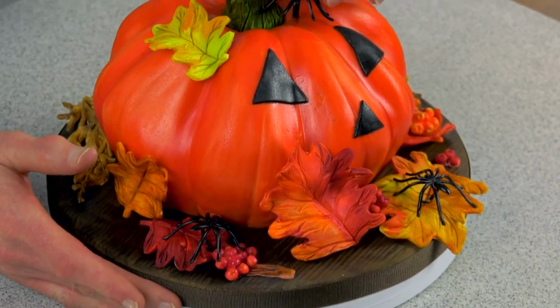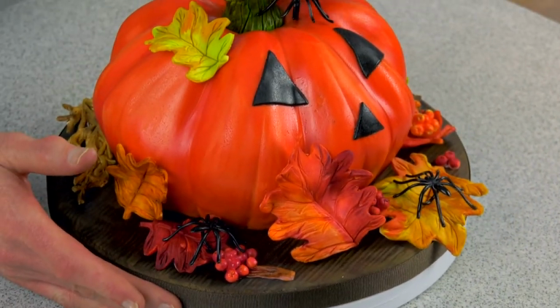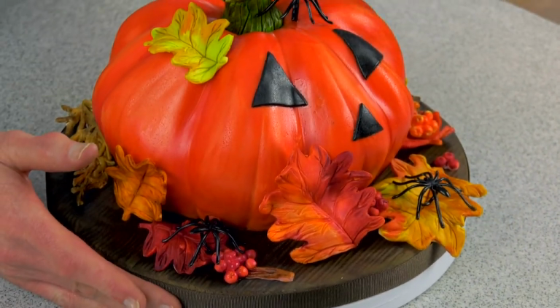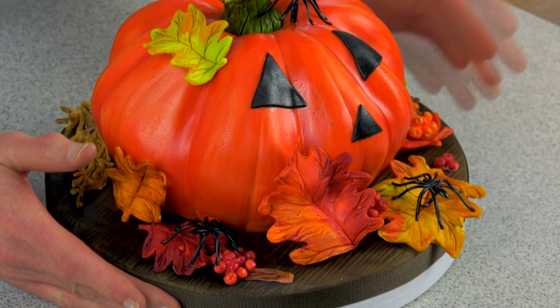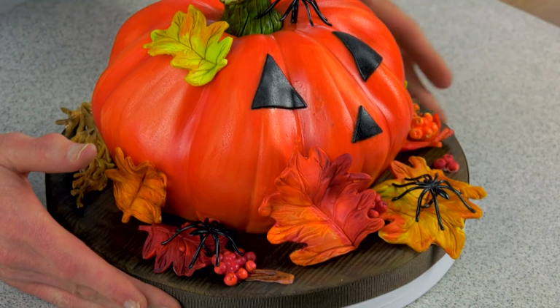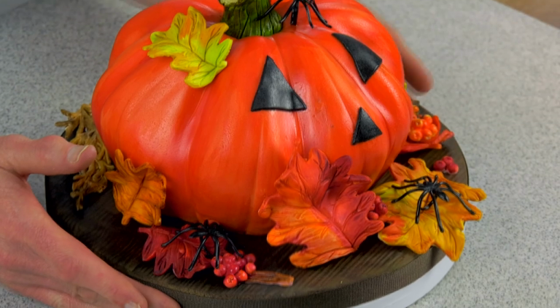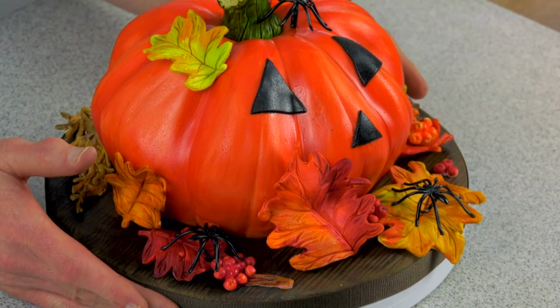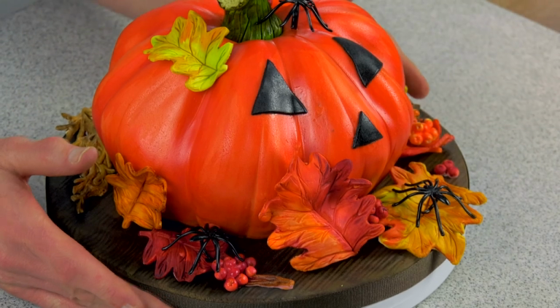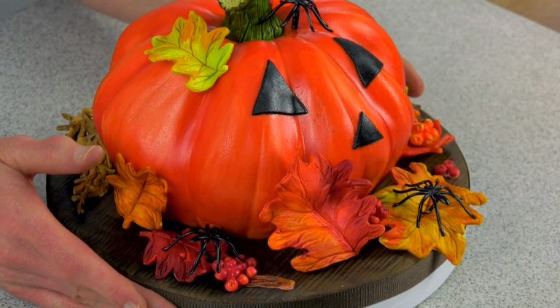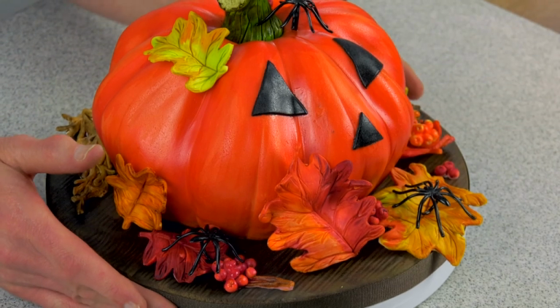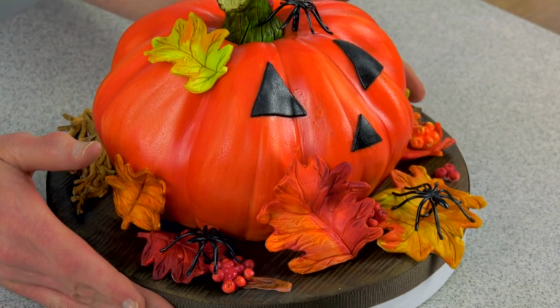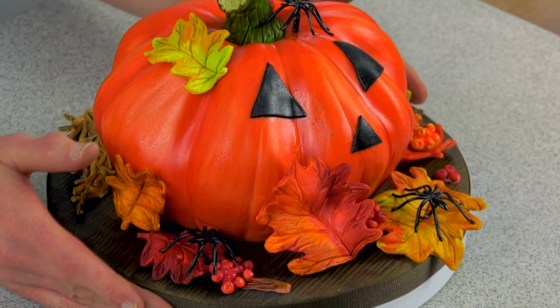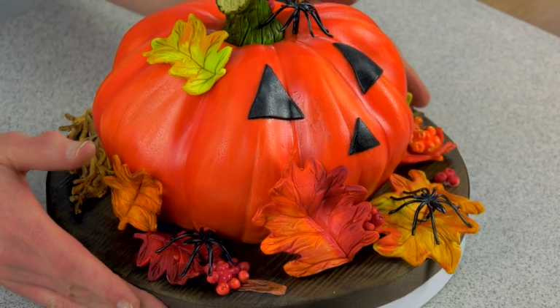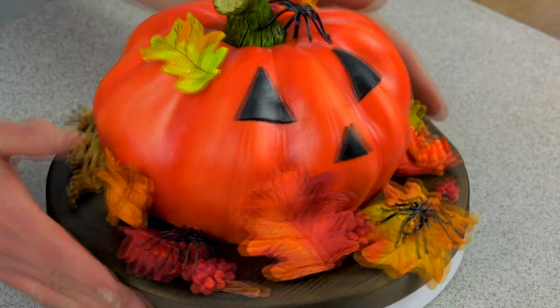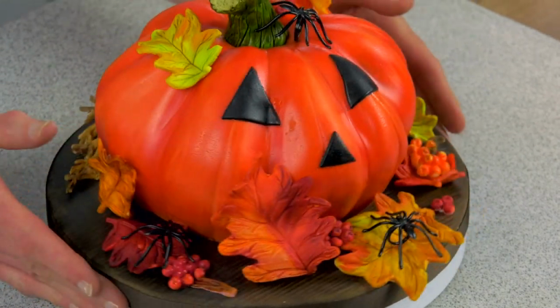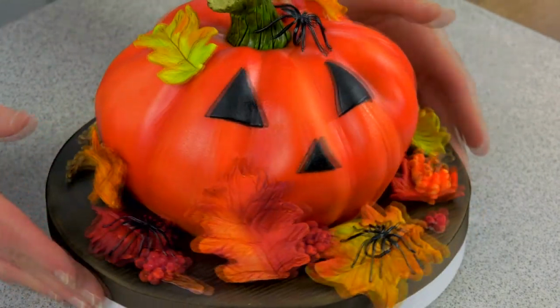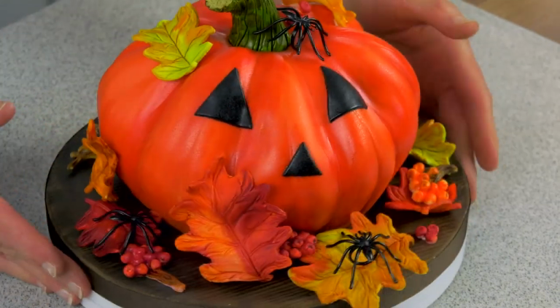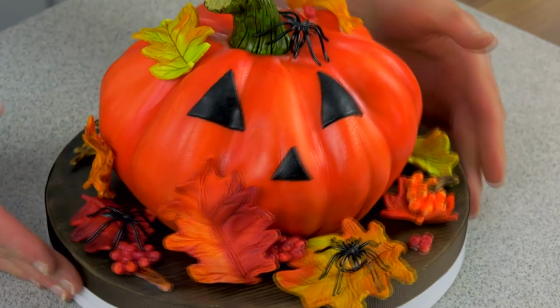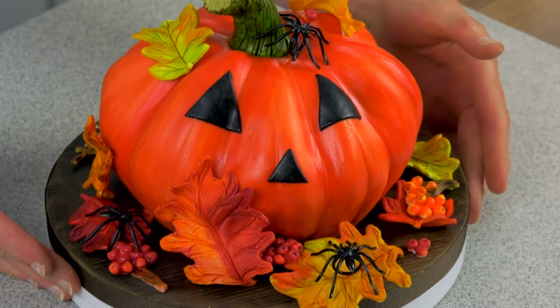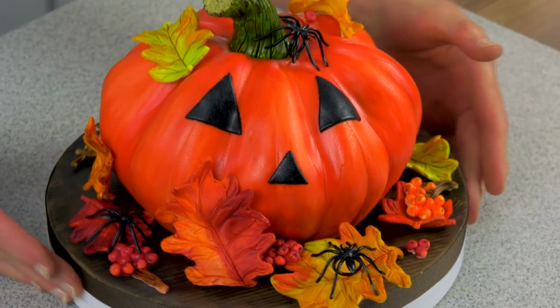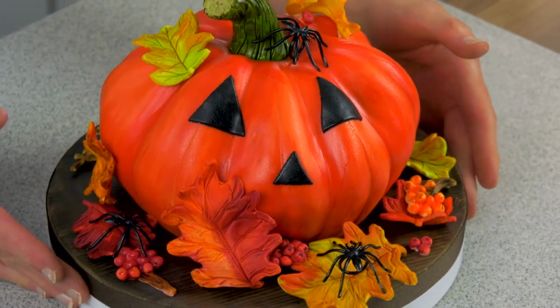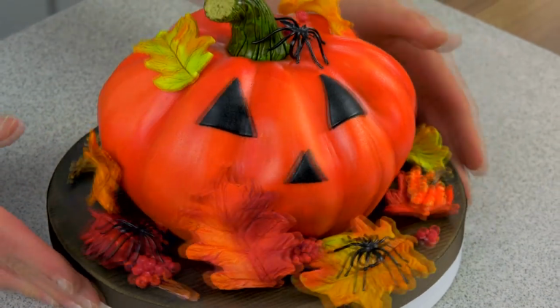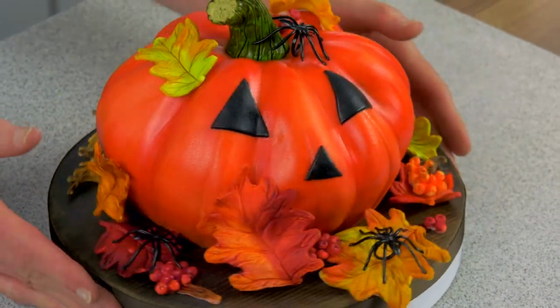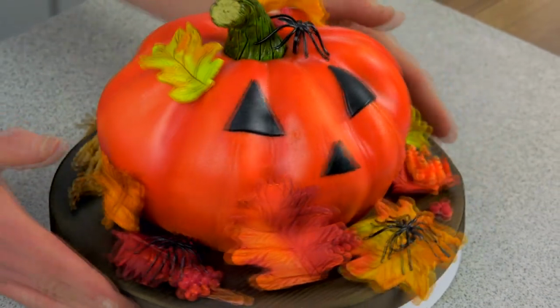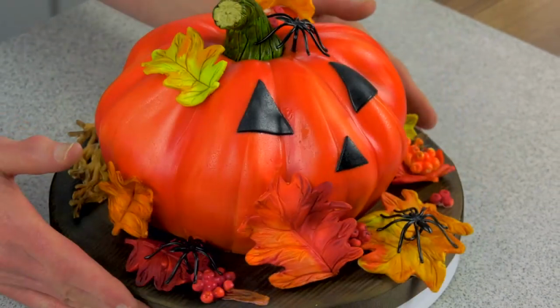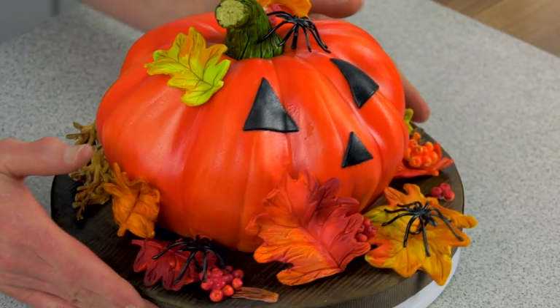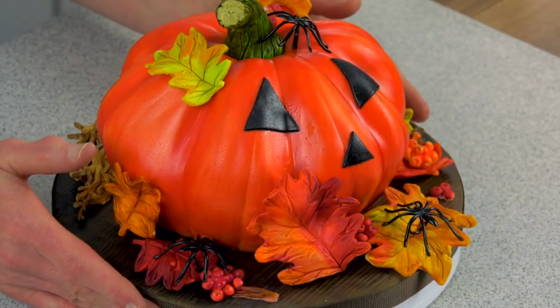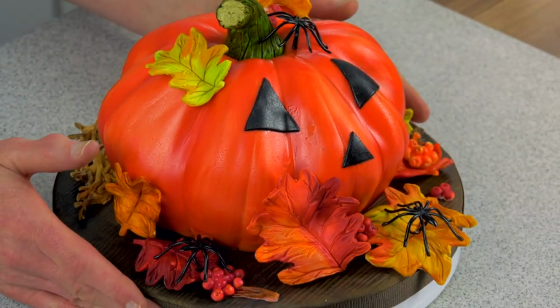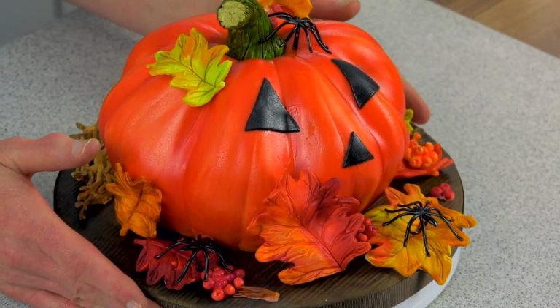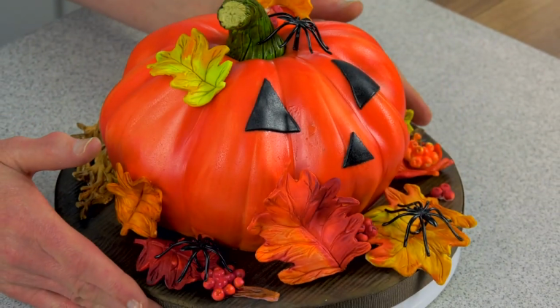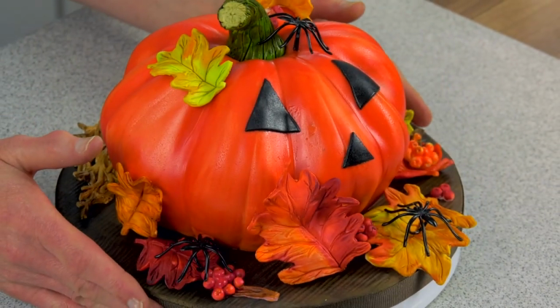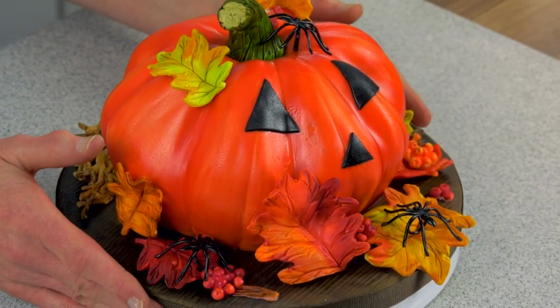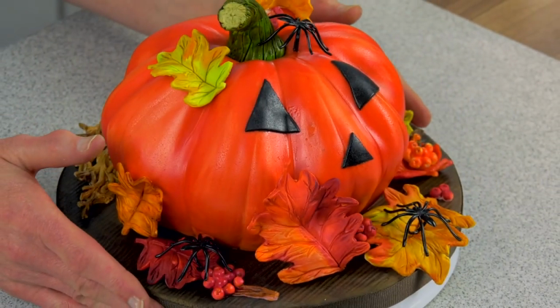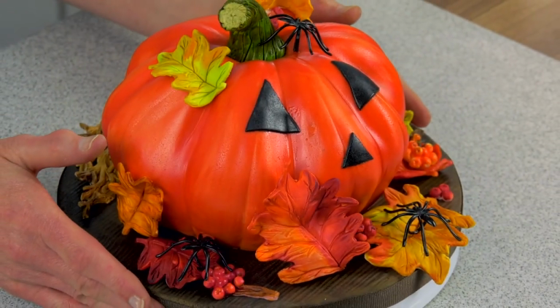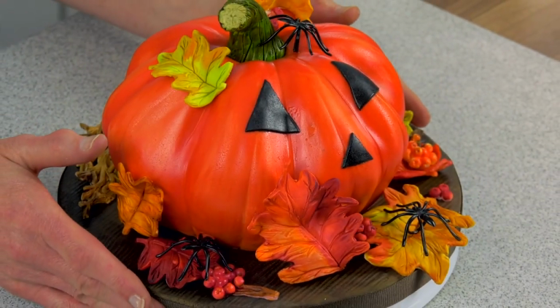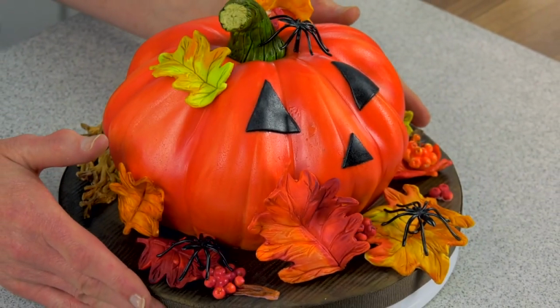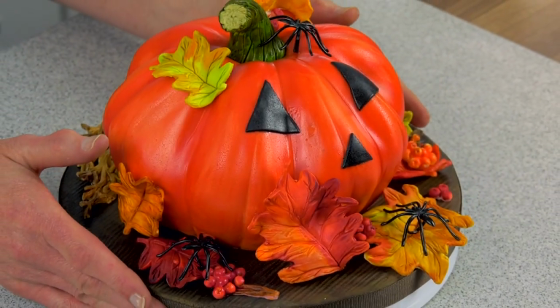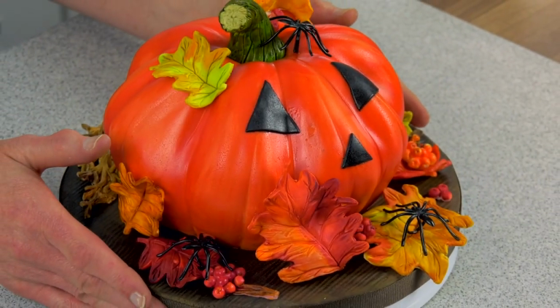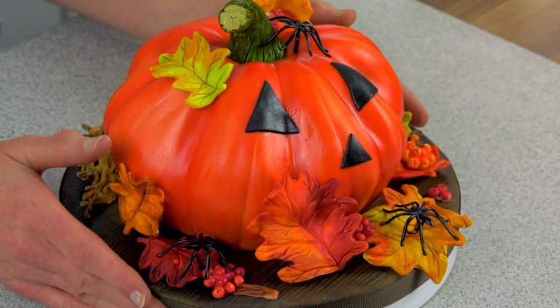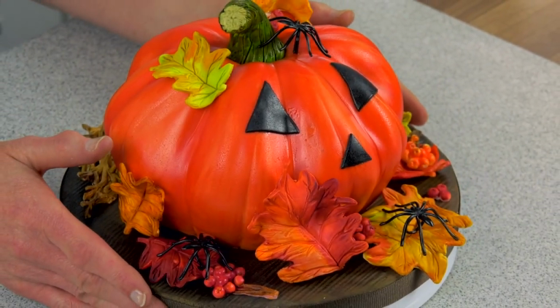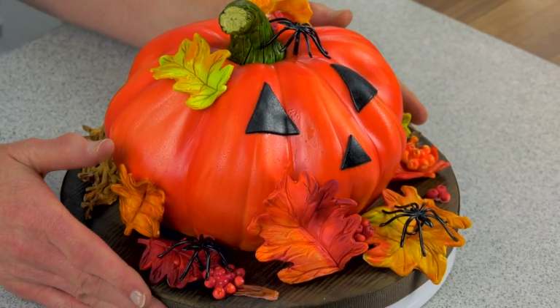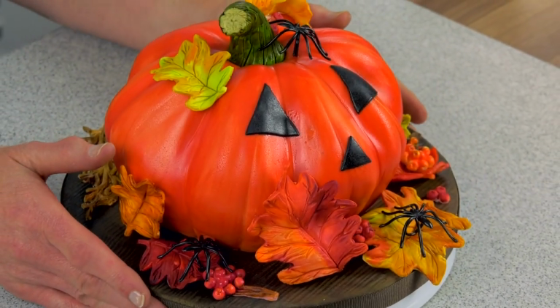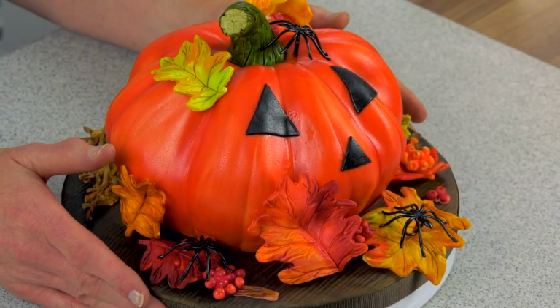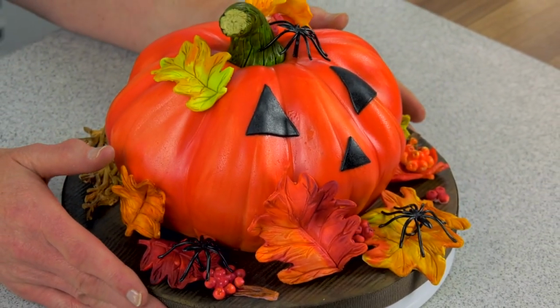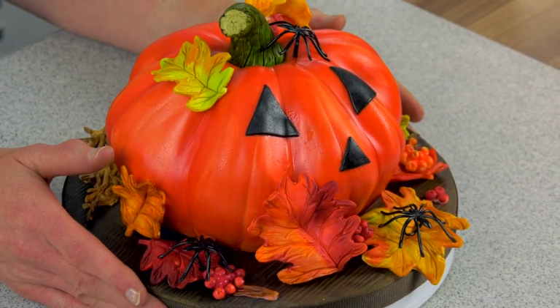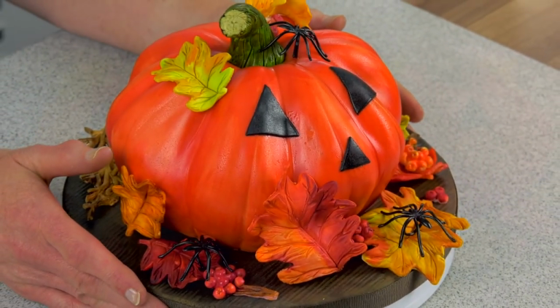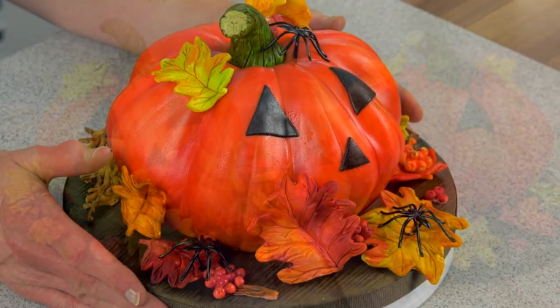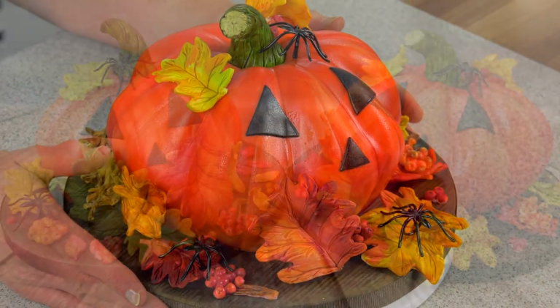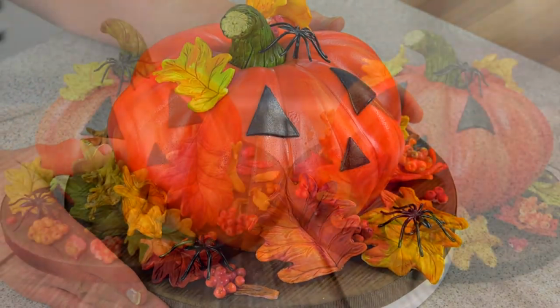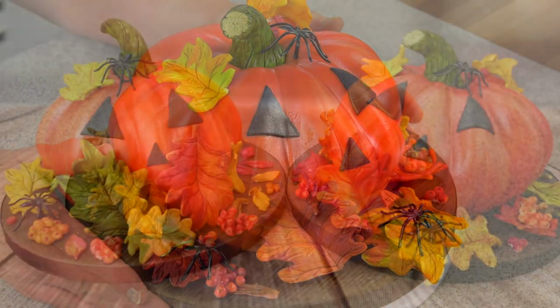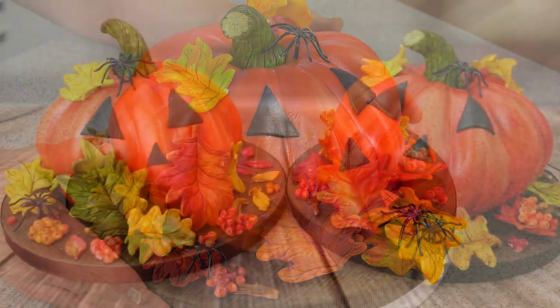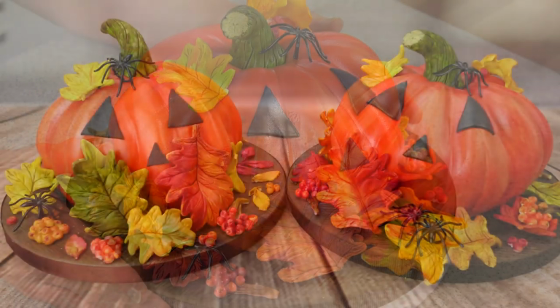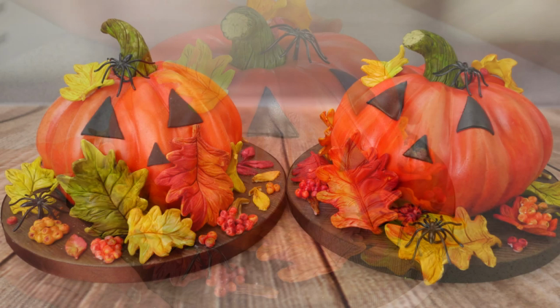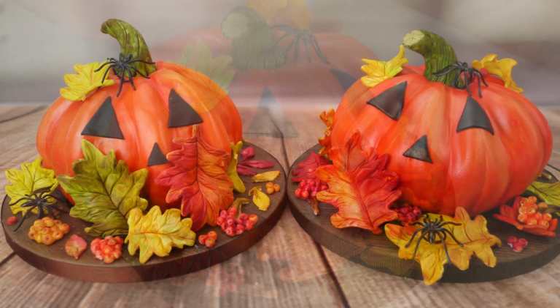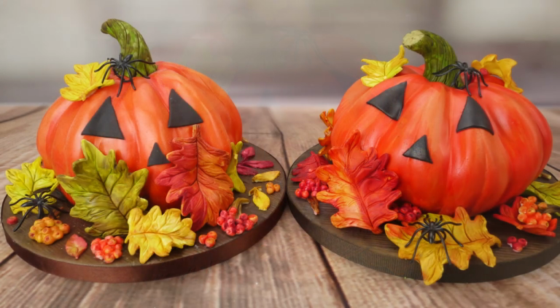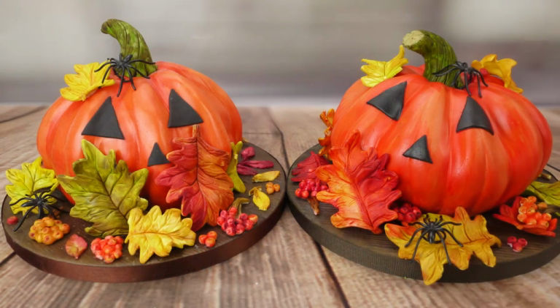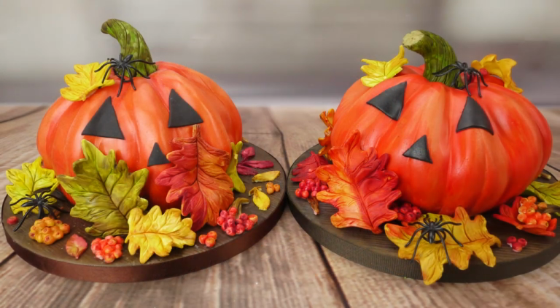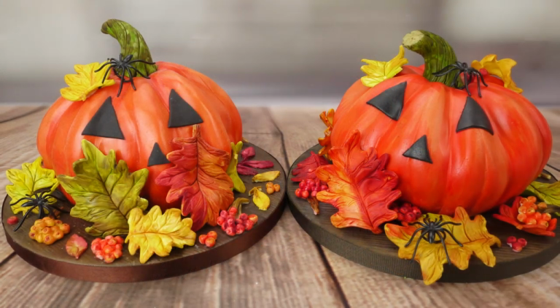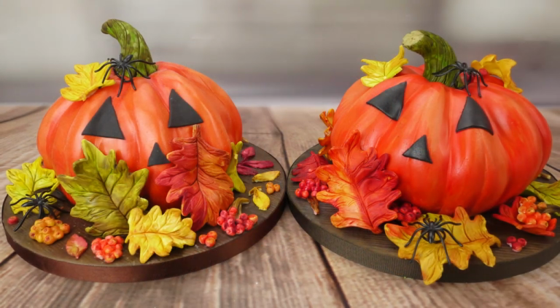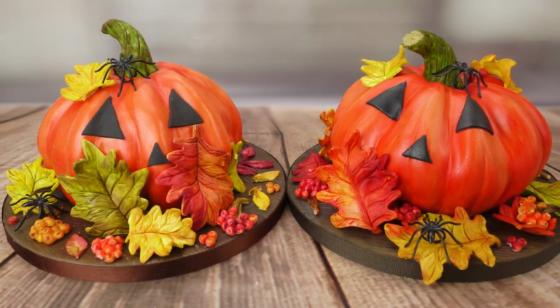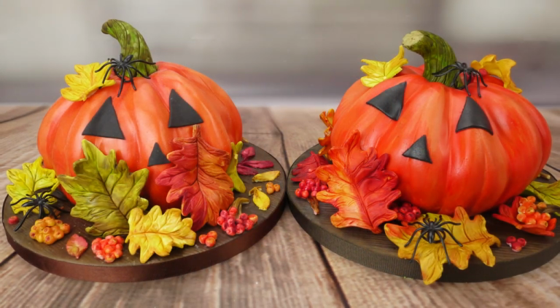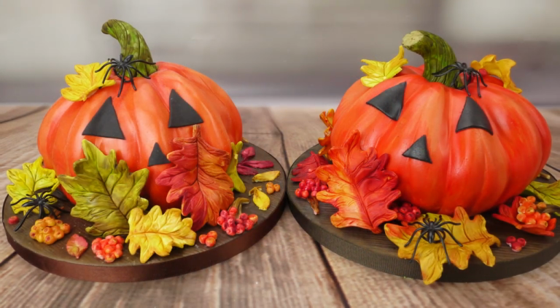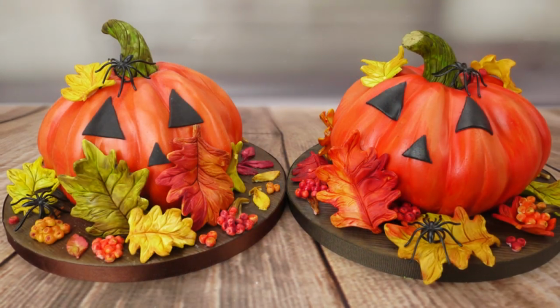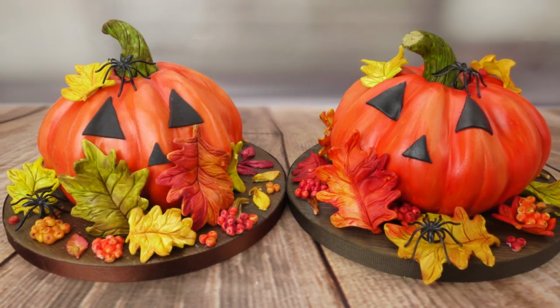There you have it — your funky pumpkin cake!